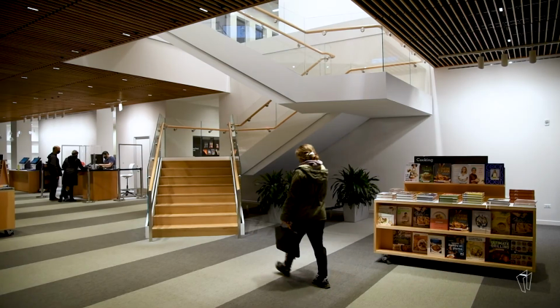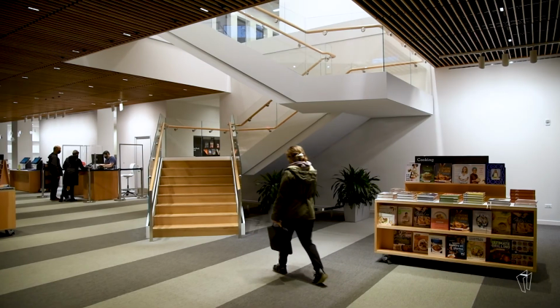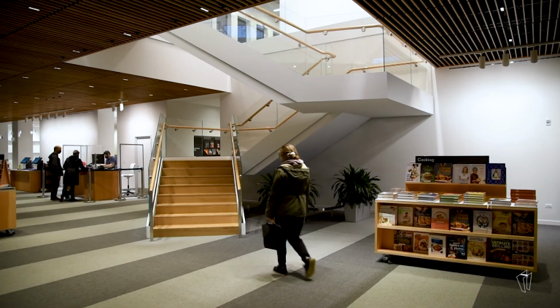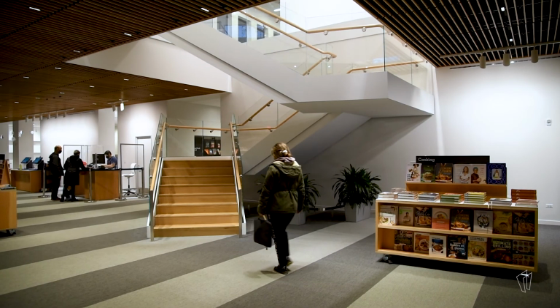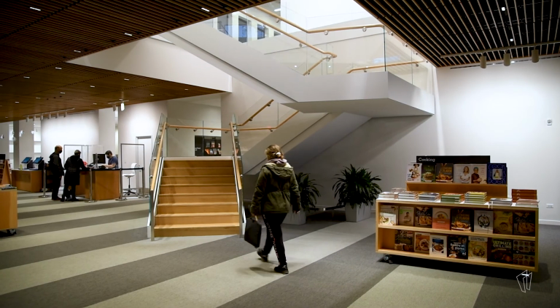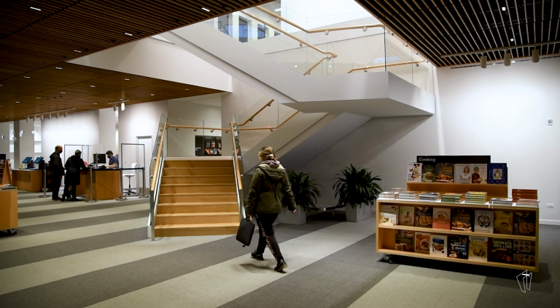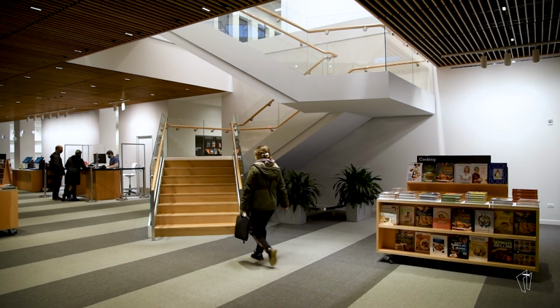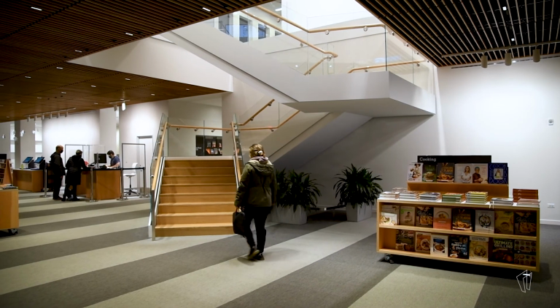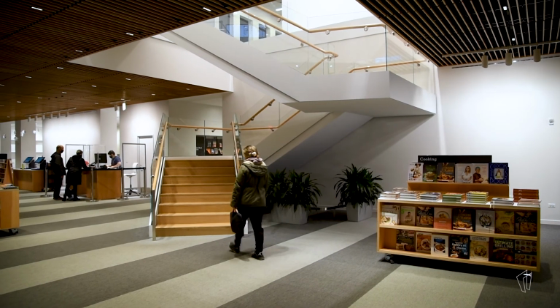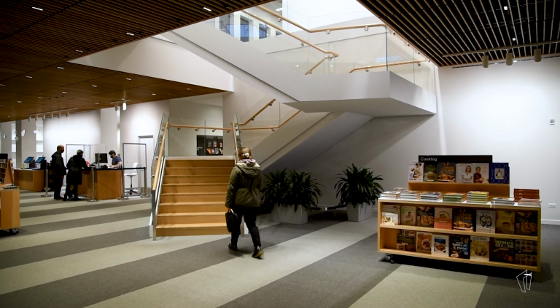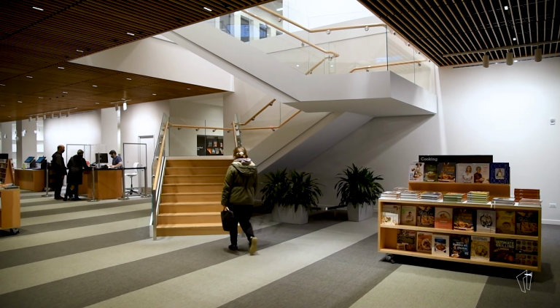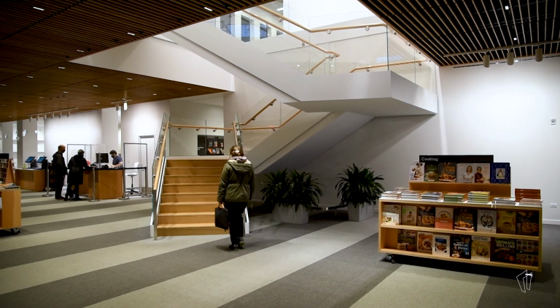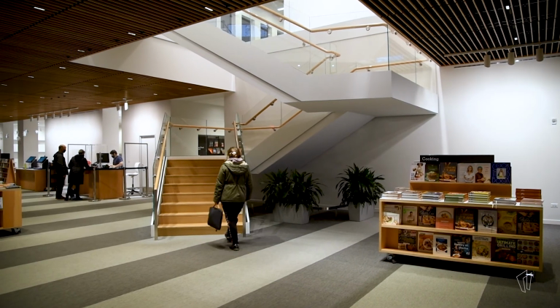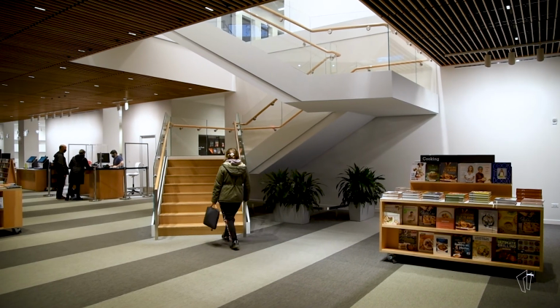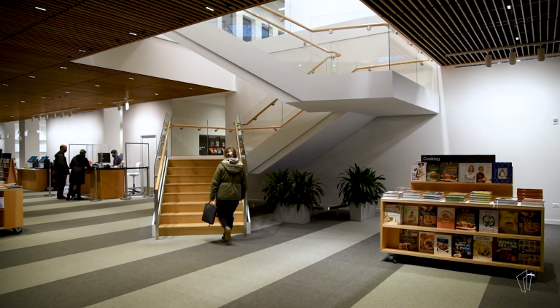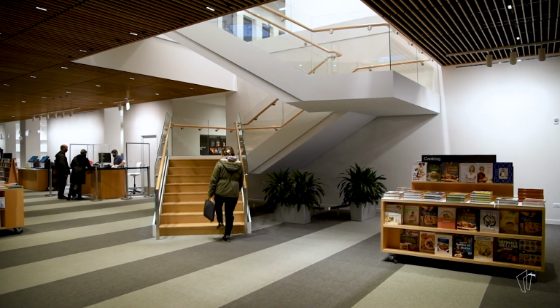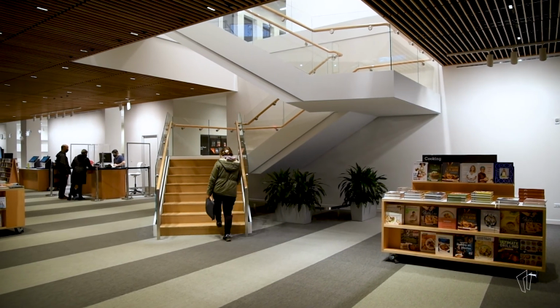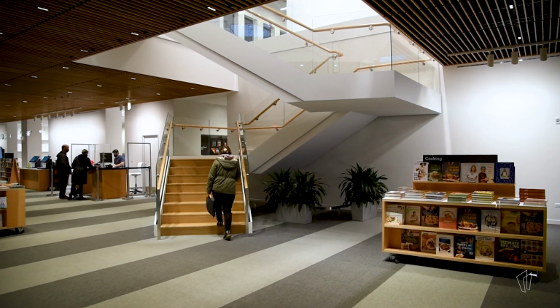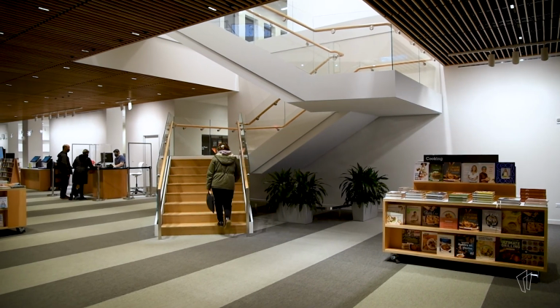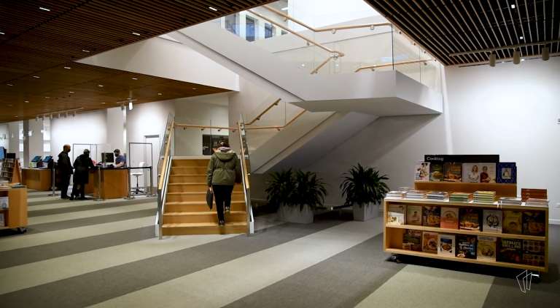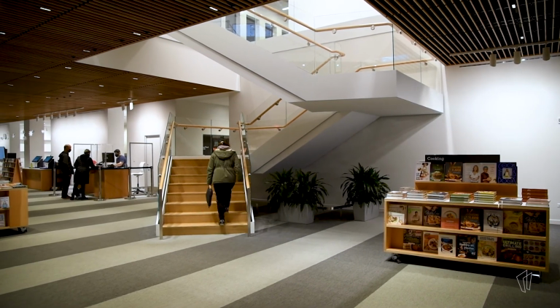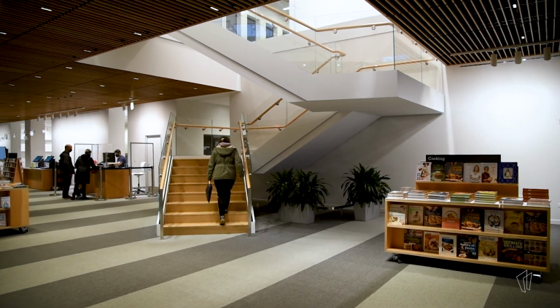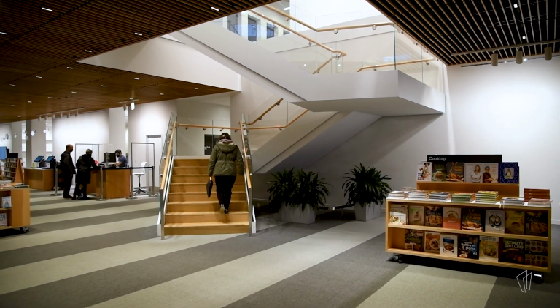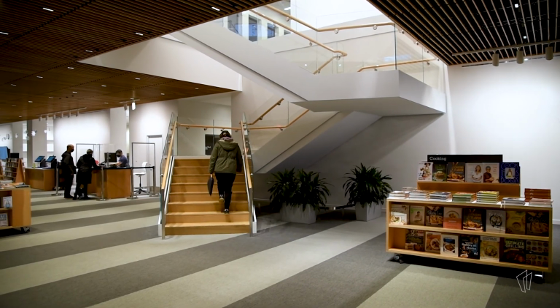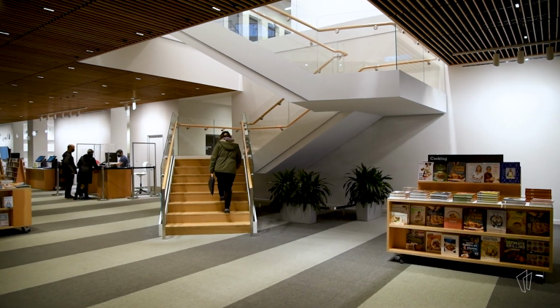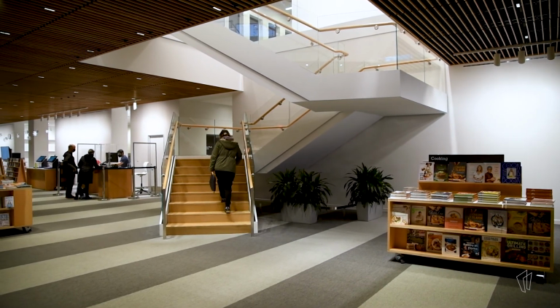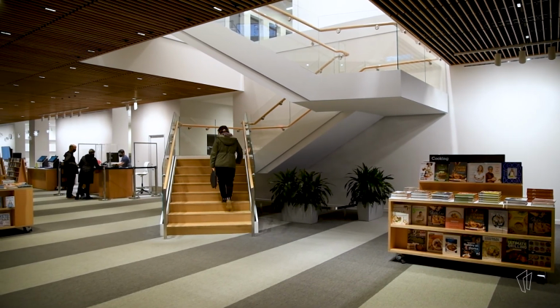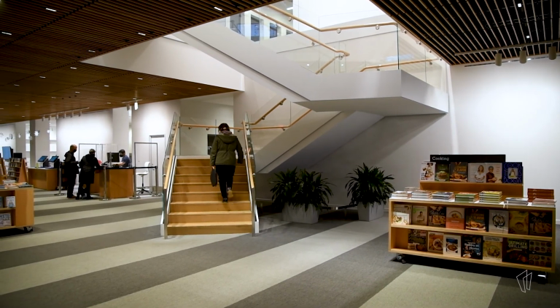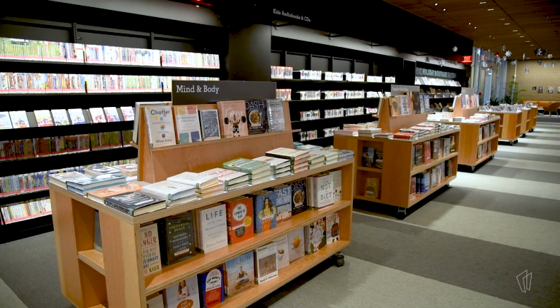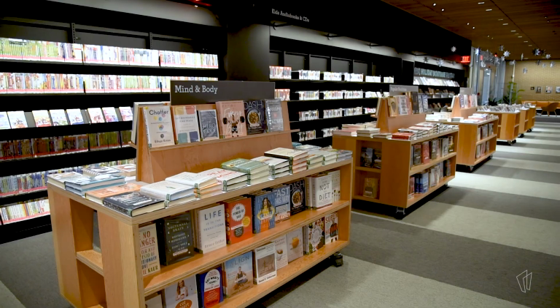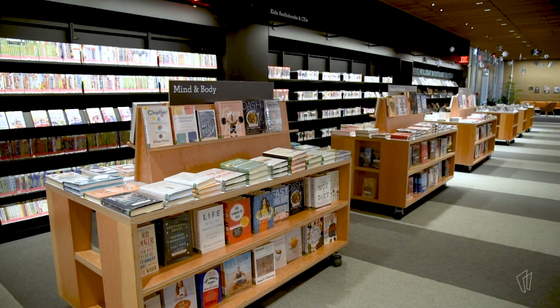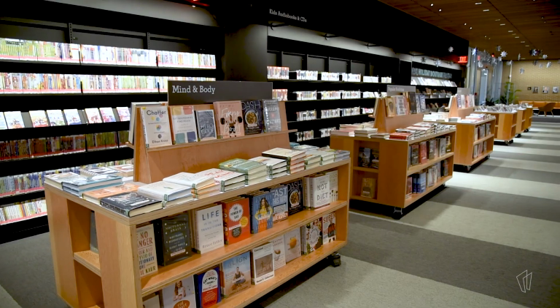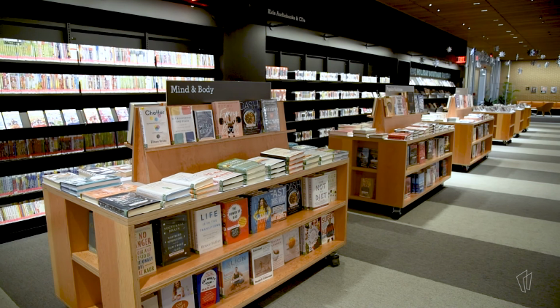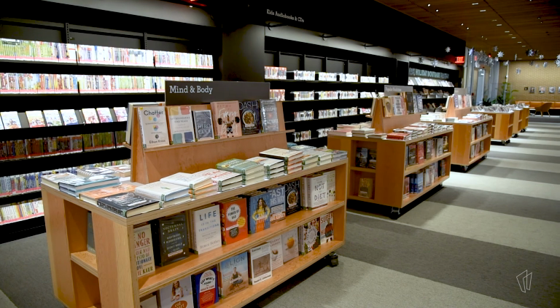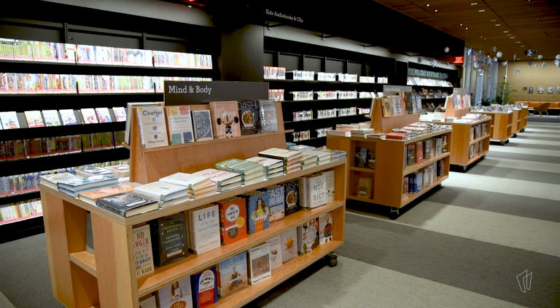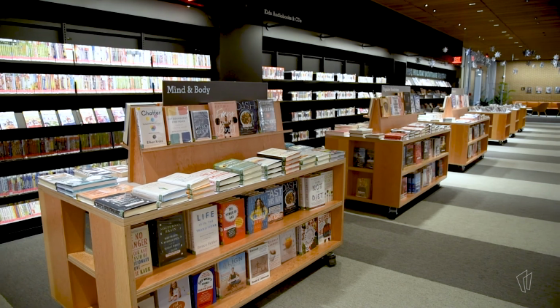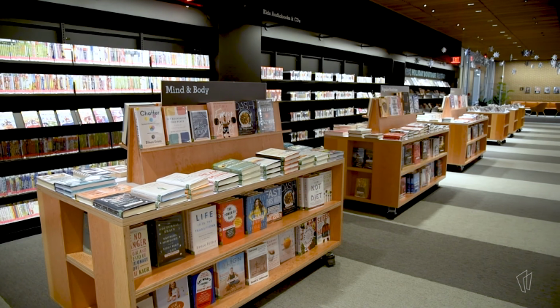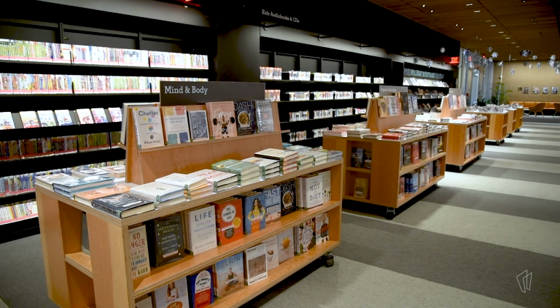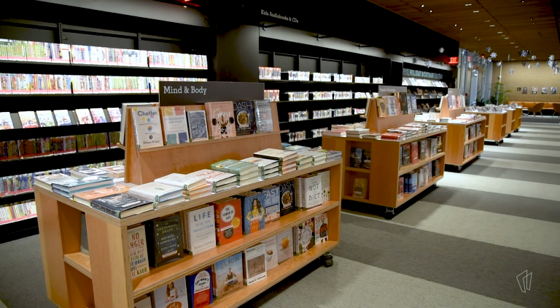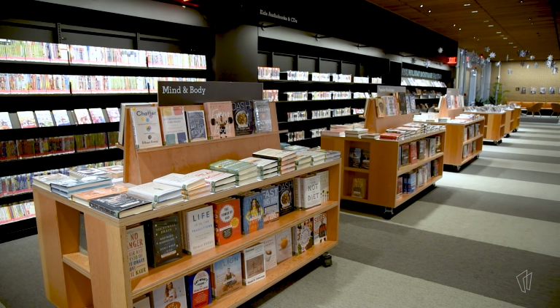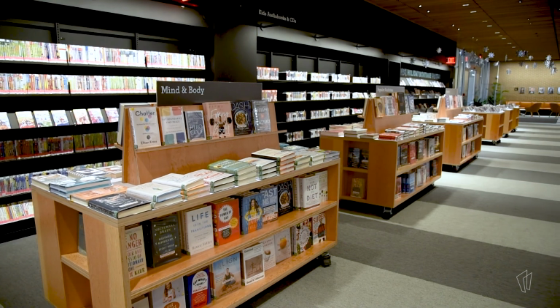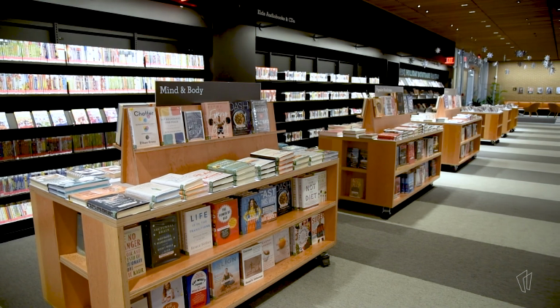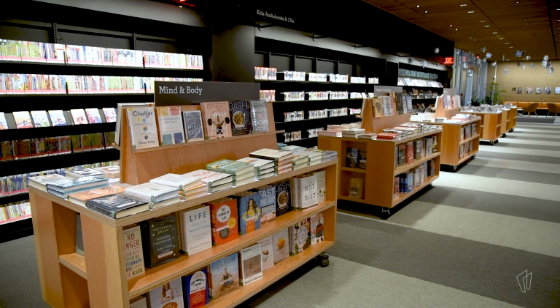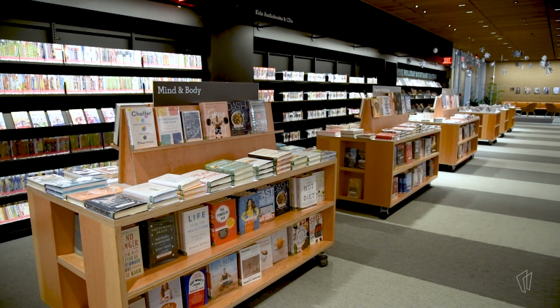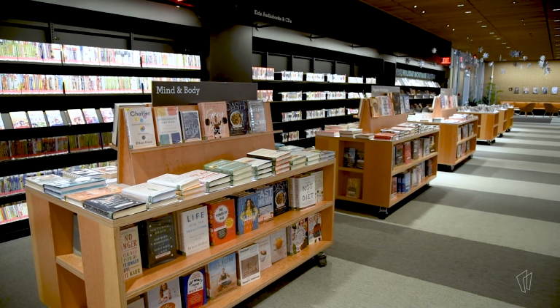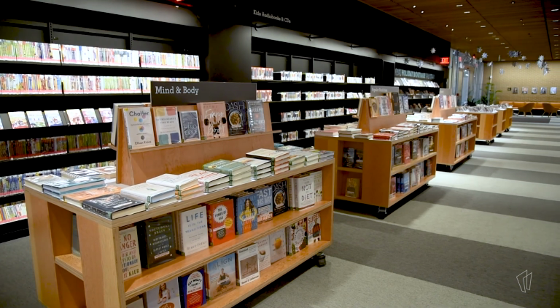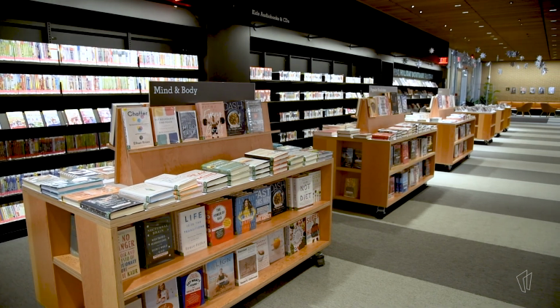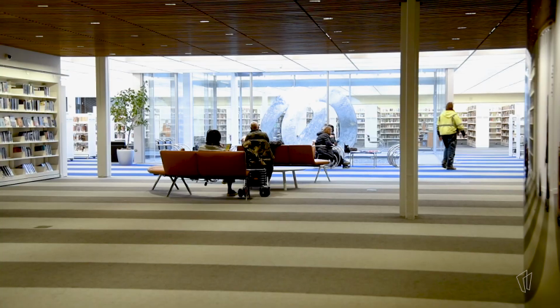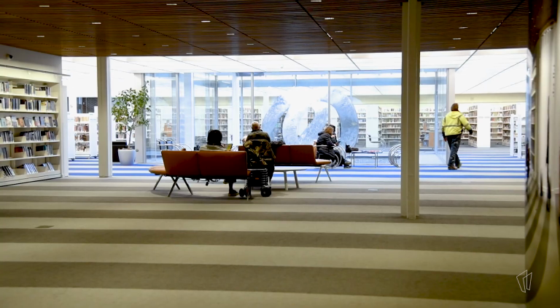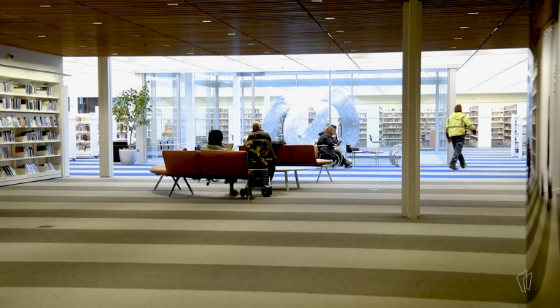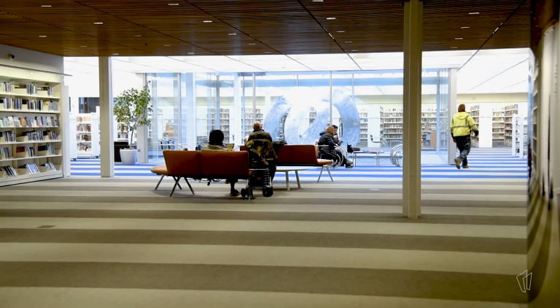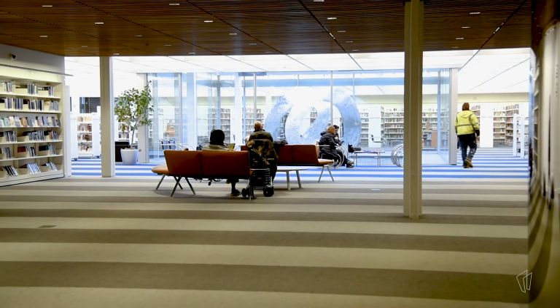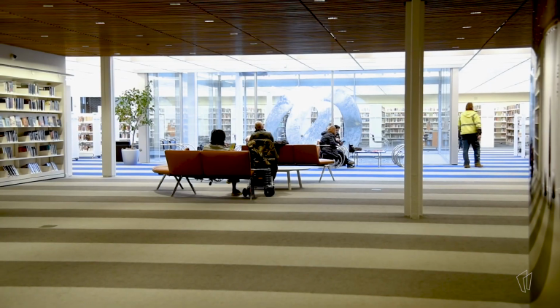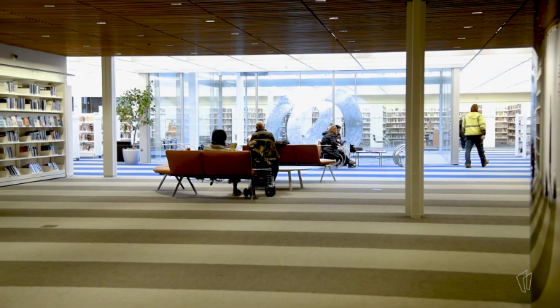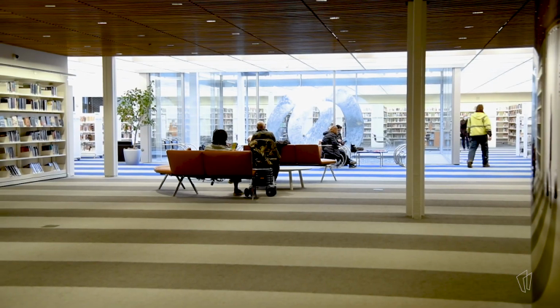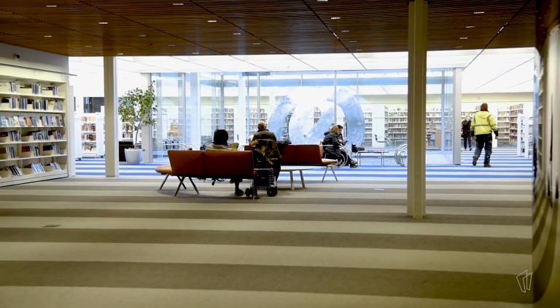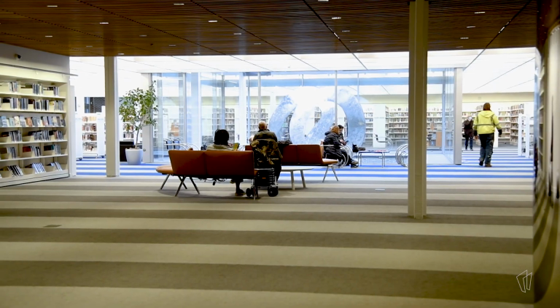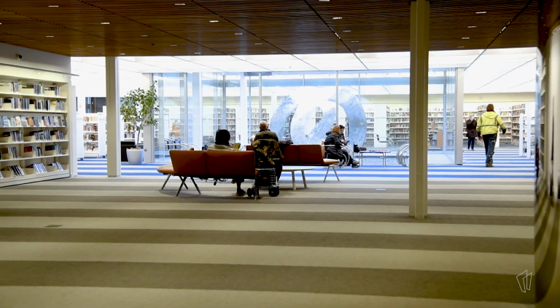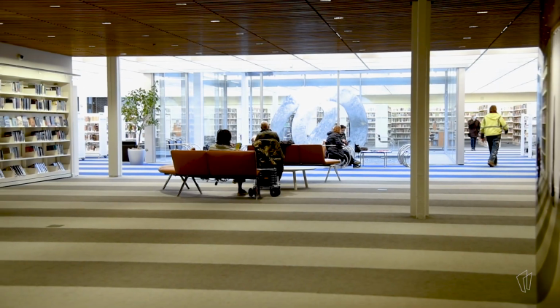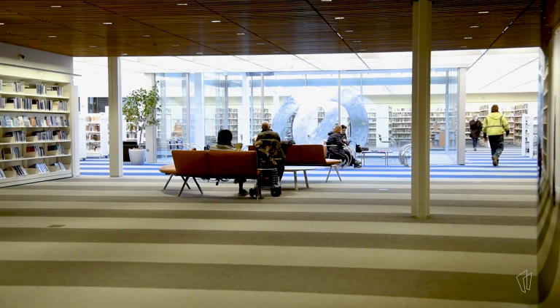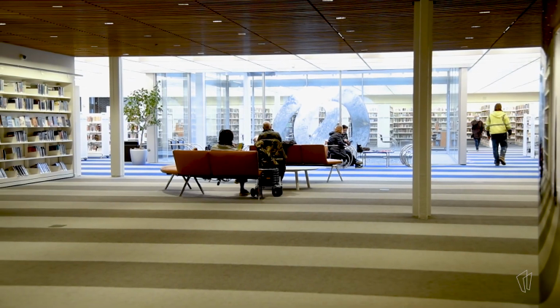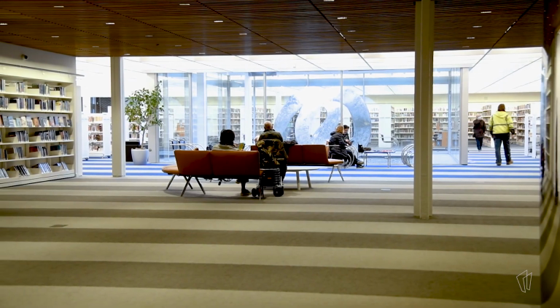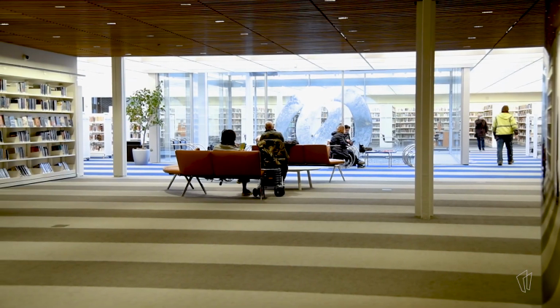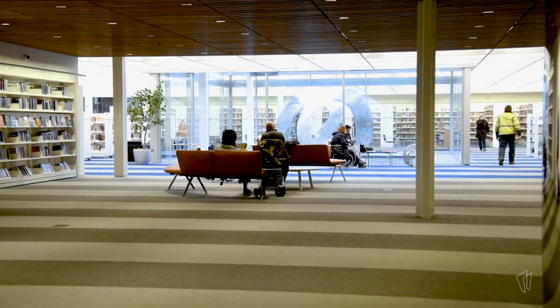When I think of what the library was when I started here and just to see the spaces now, it's just incredible.